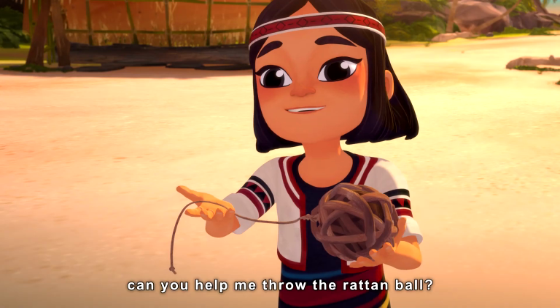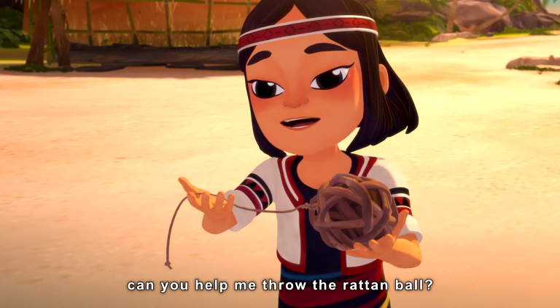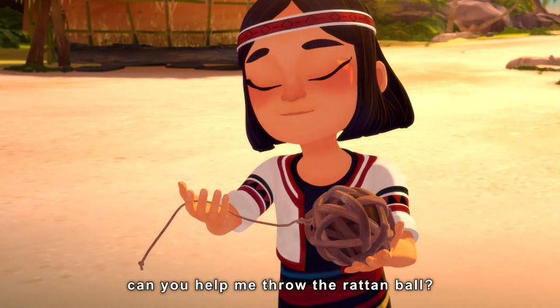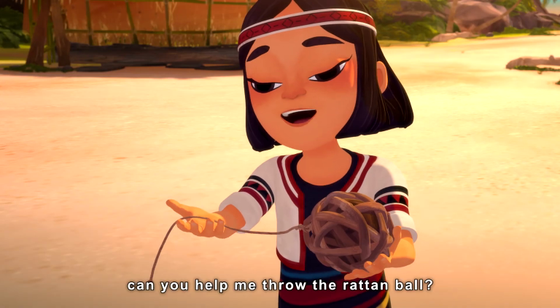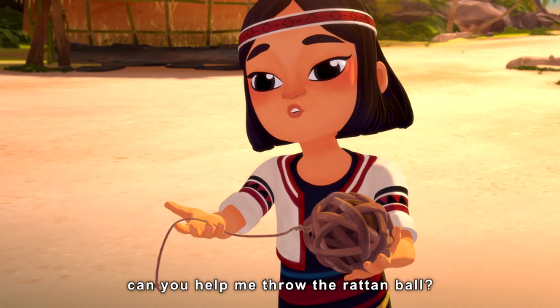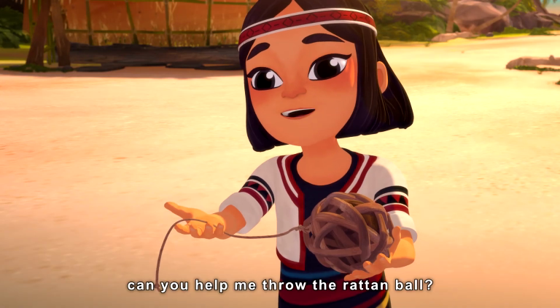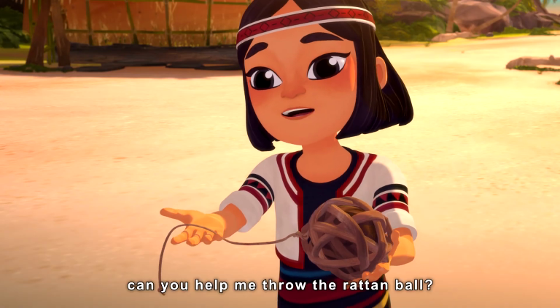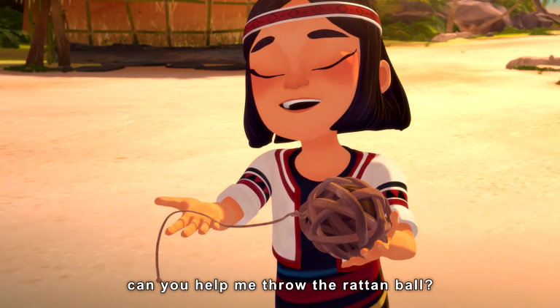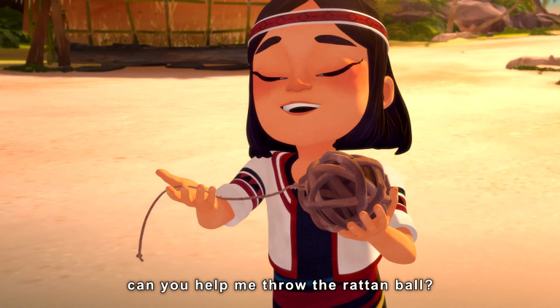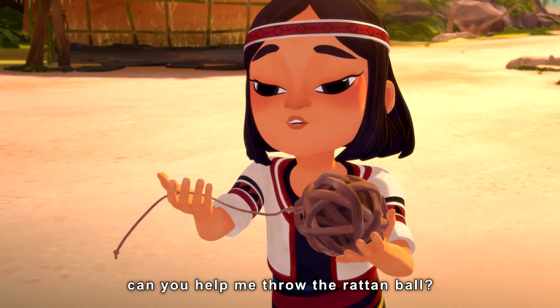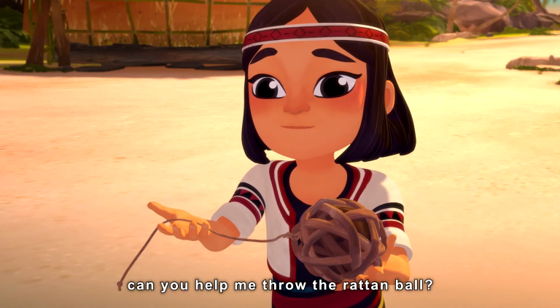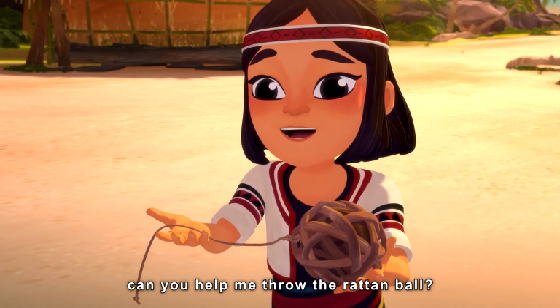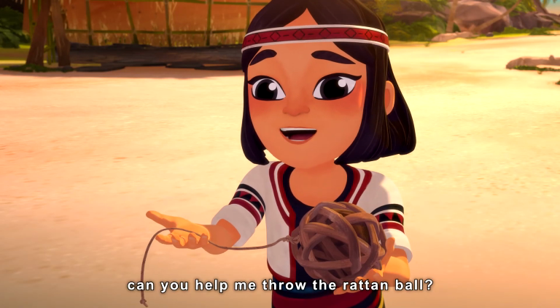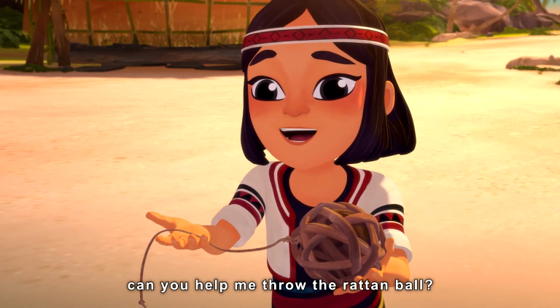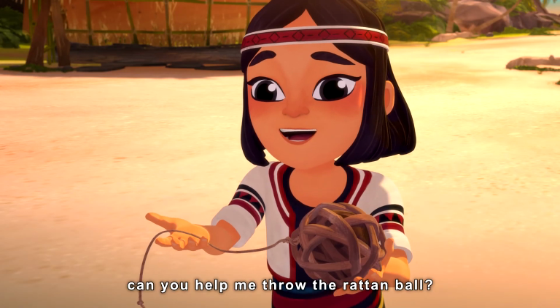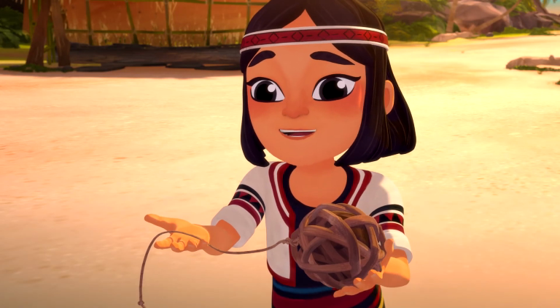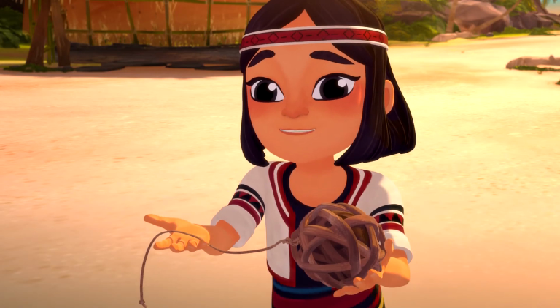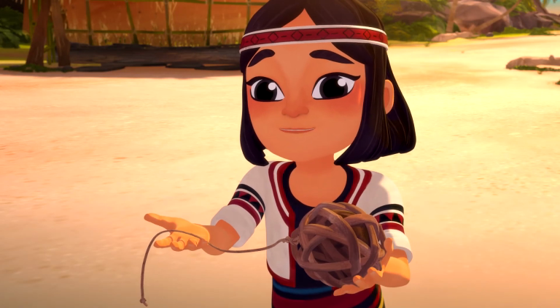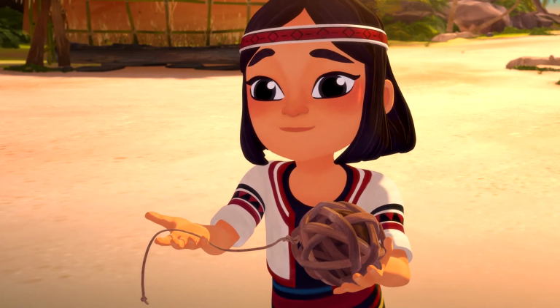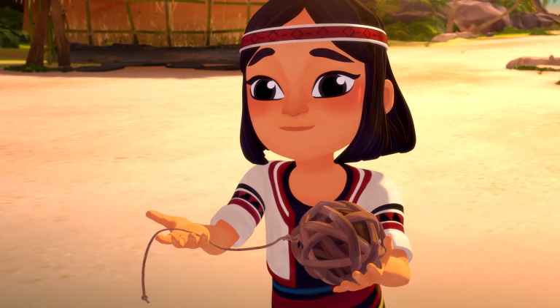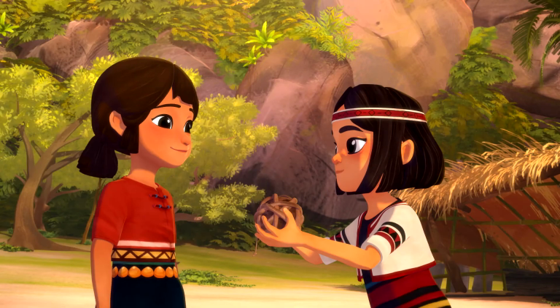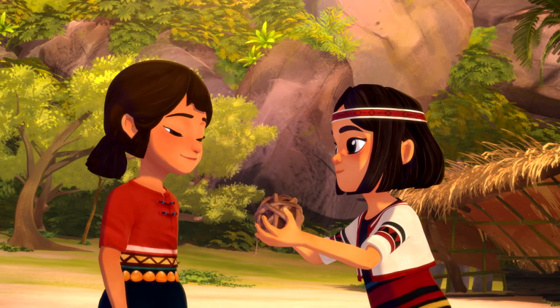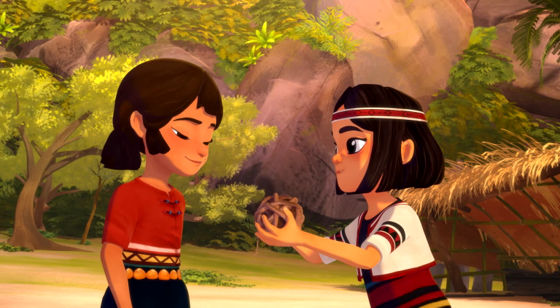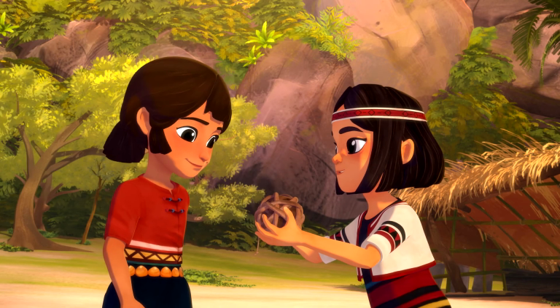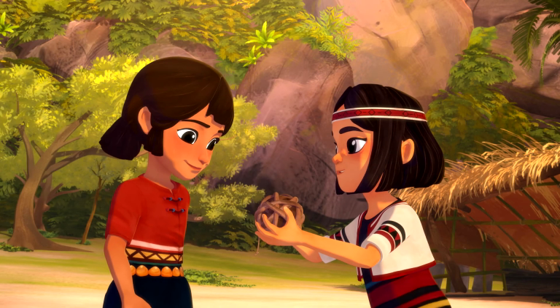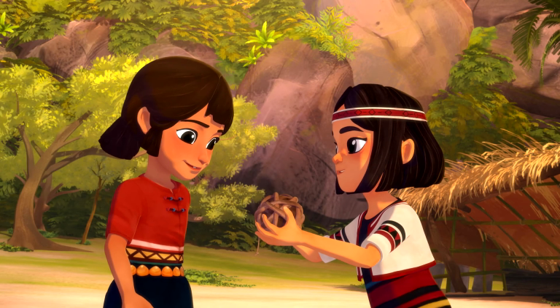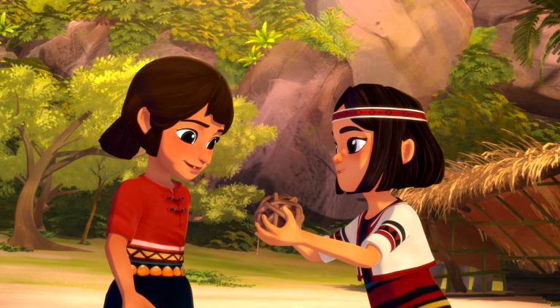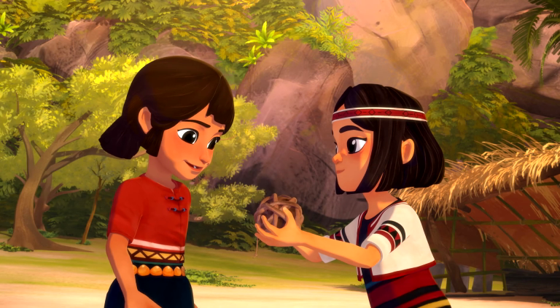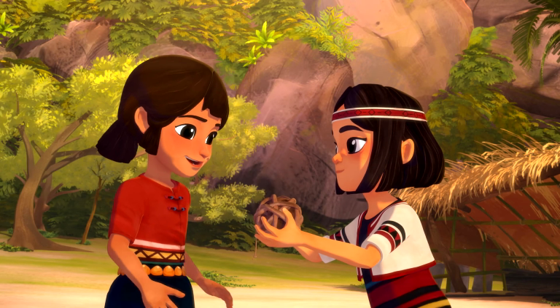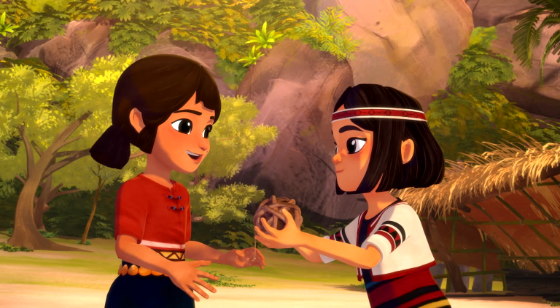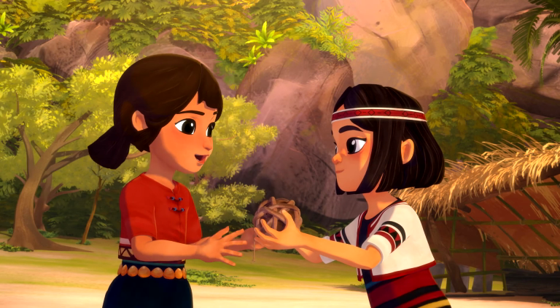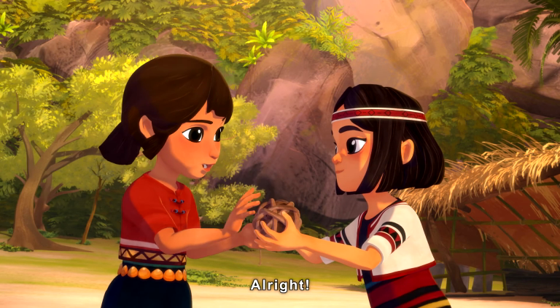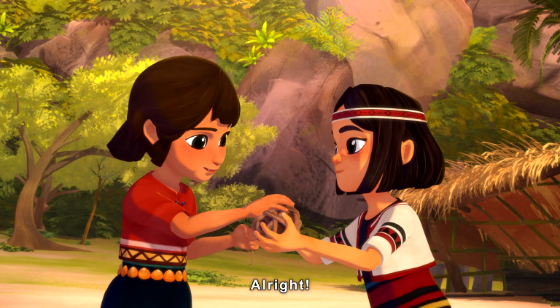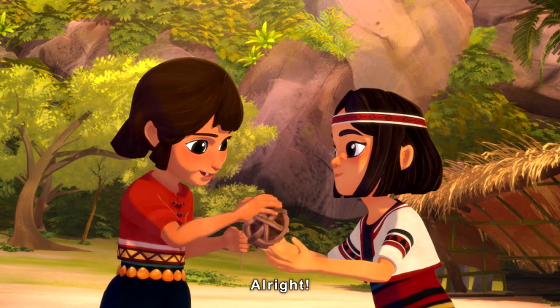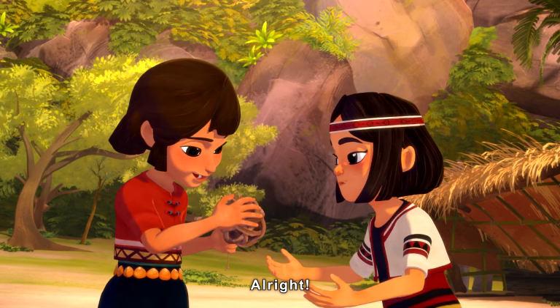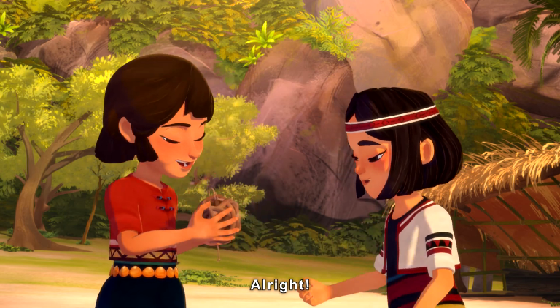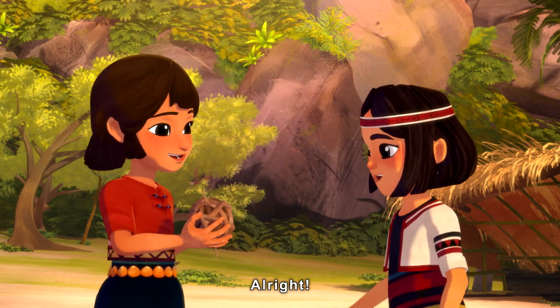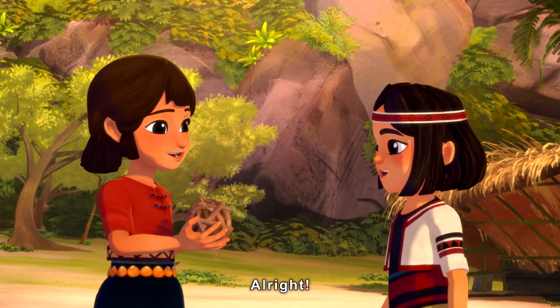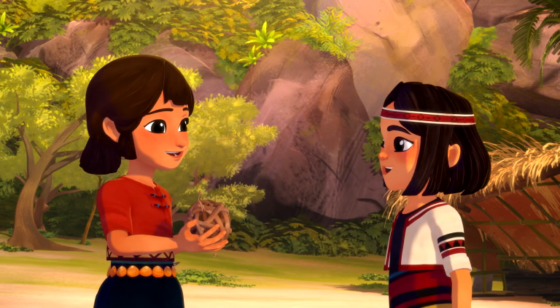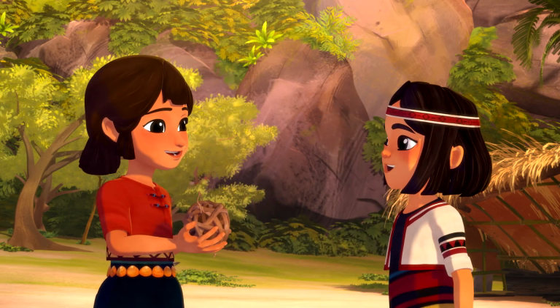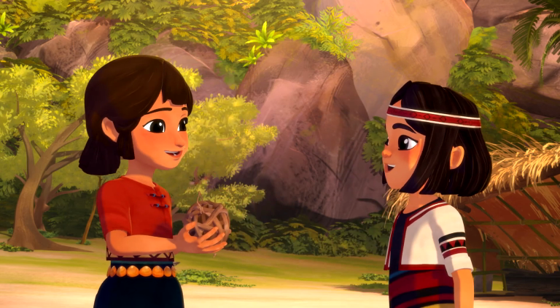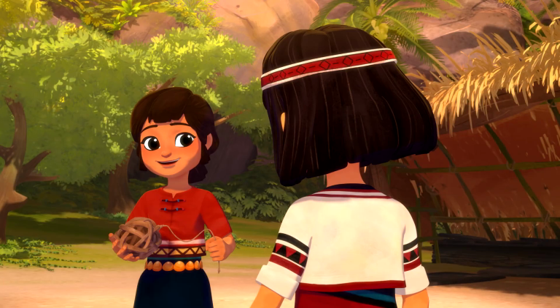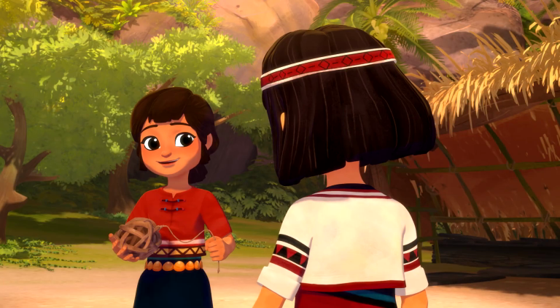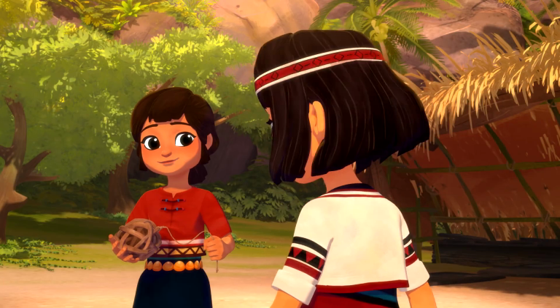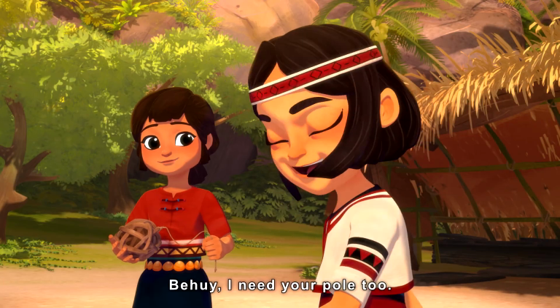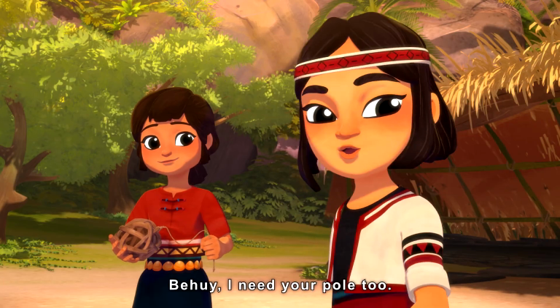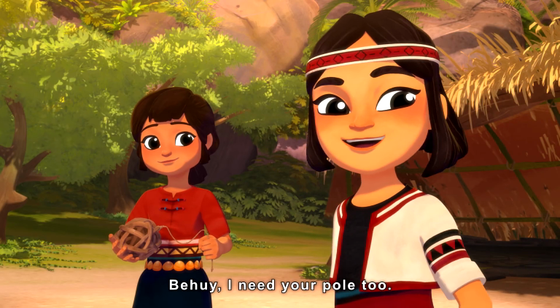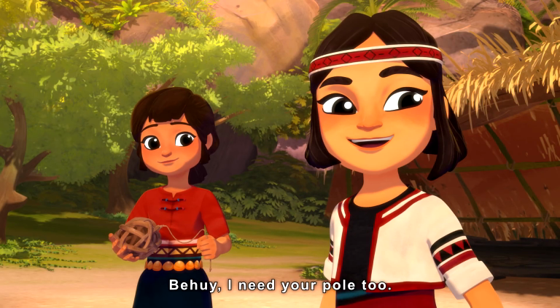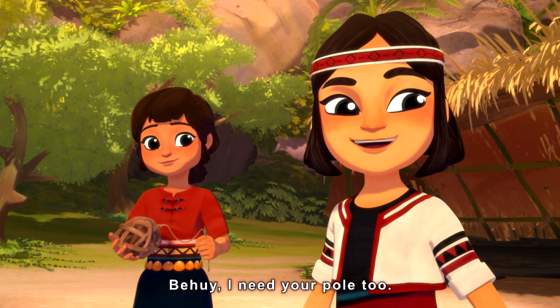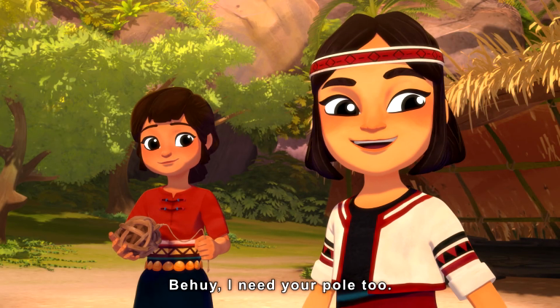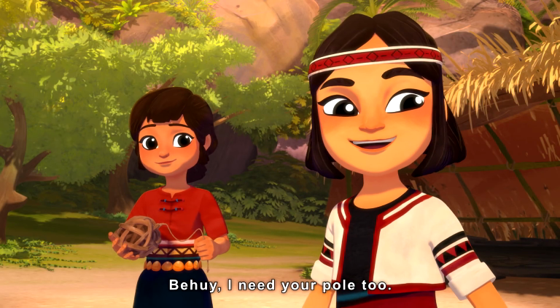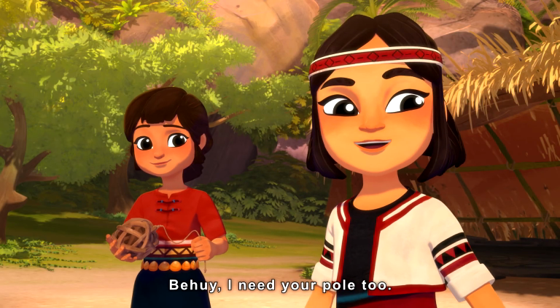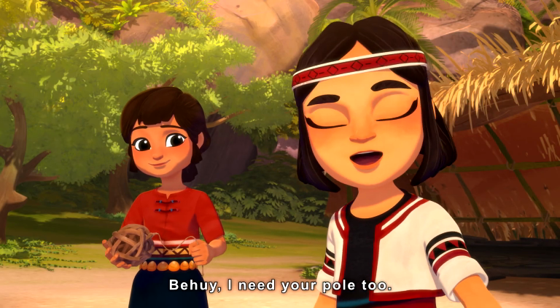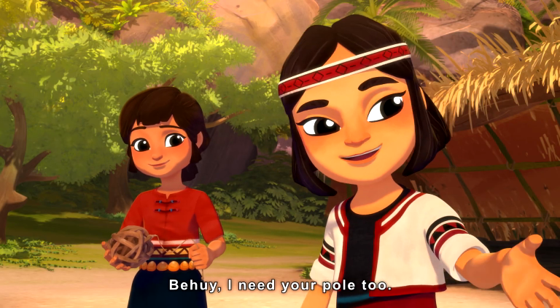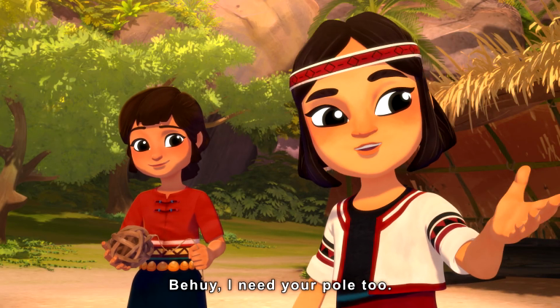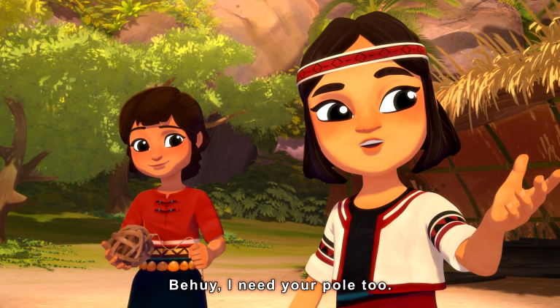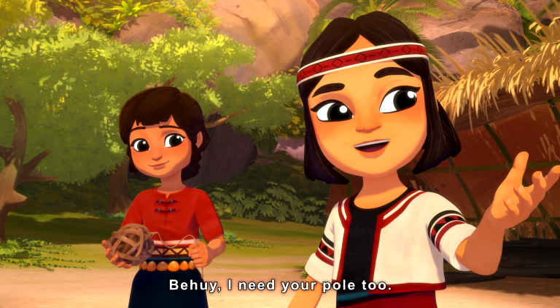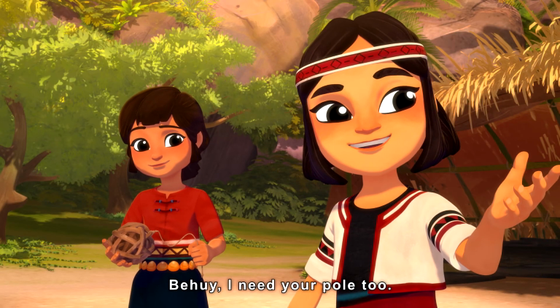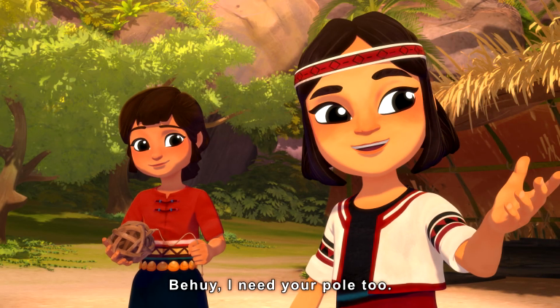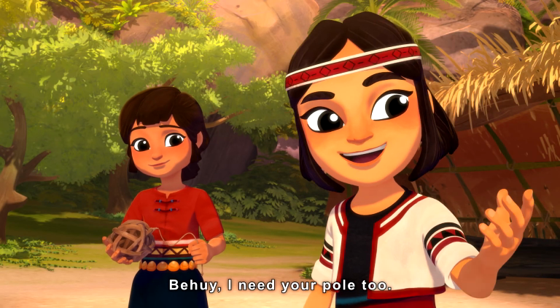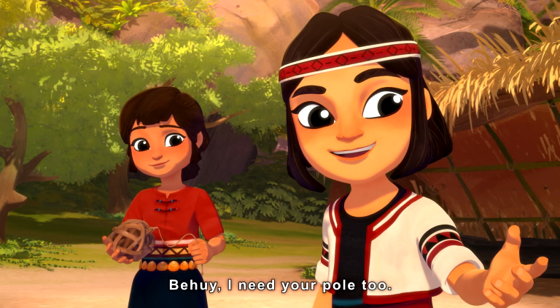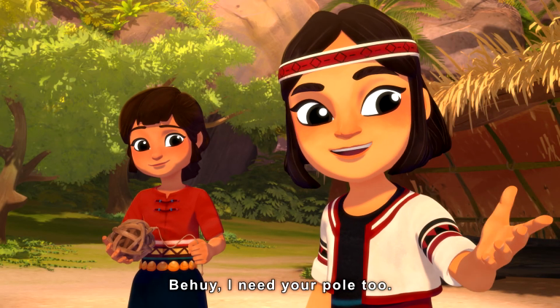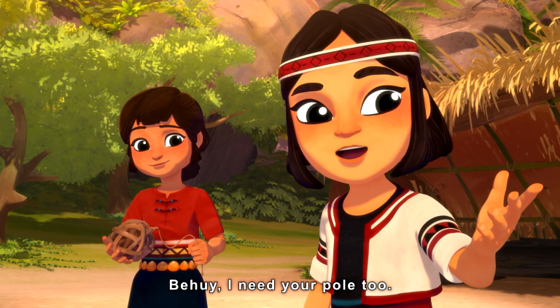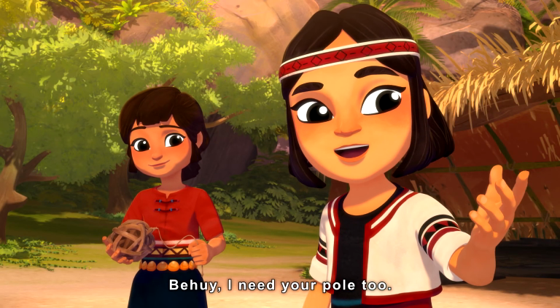Can you help me throw the rattan ball? All right. Behoy, I need your ball too.